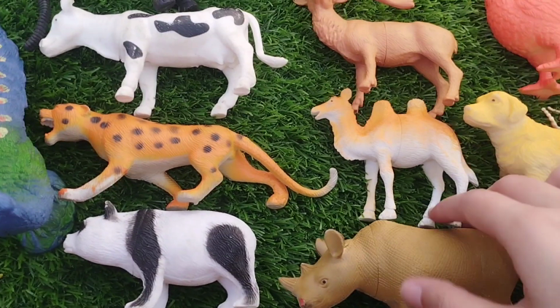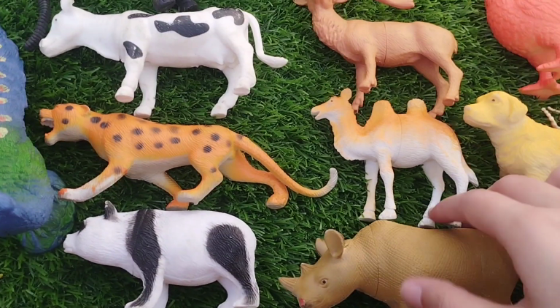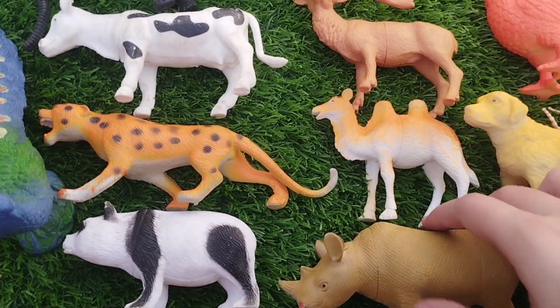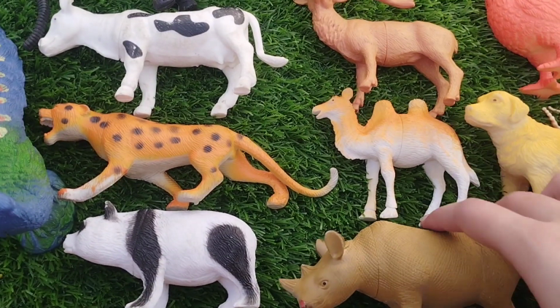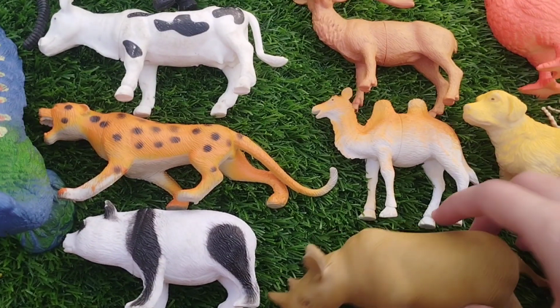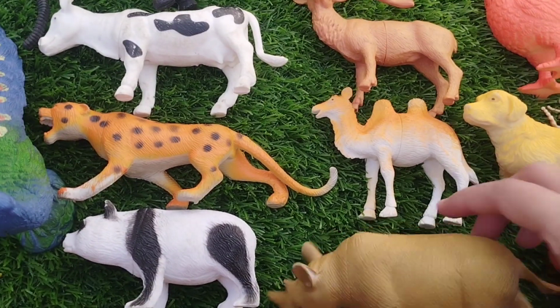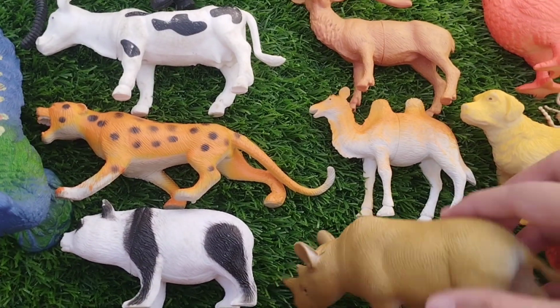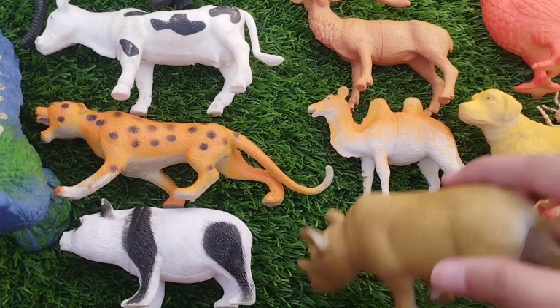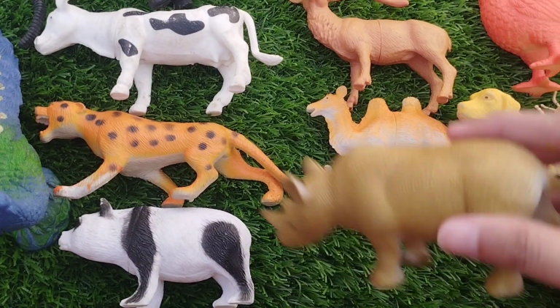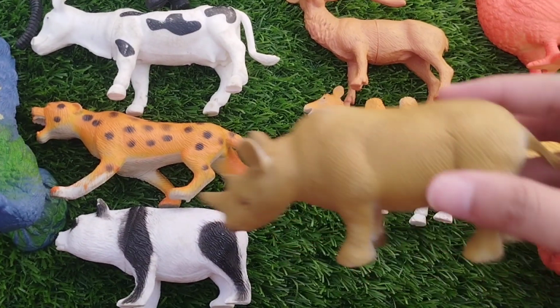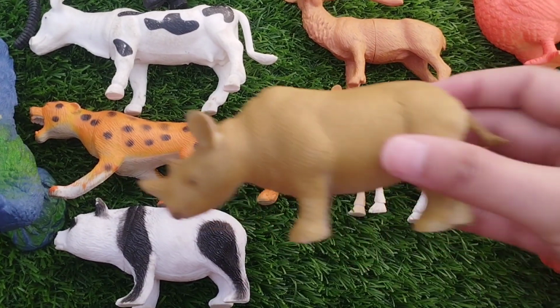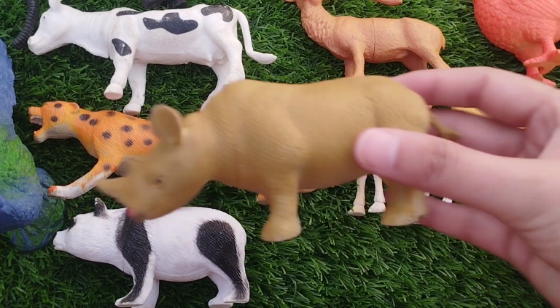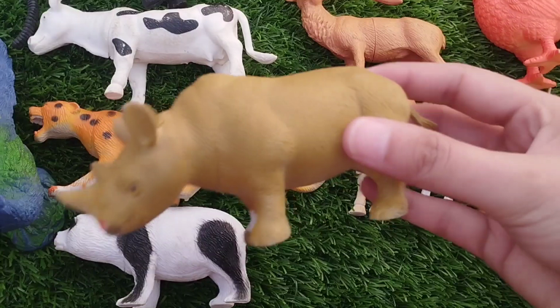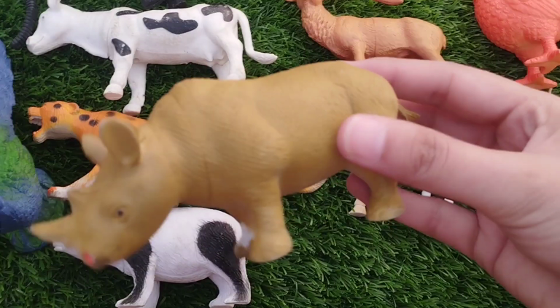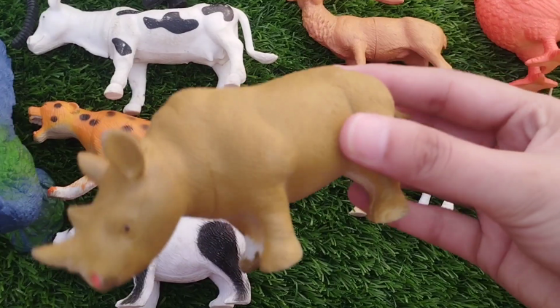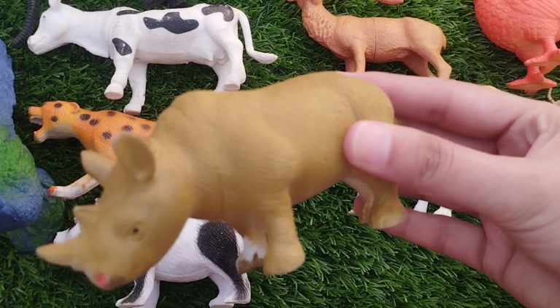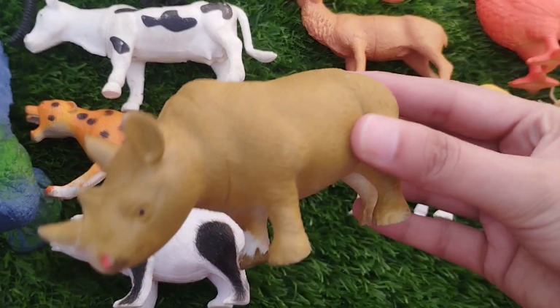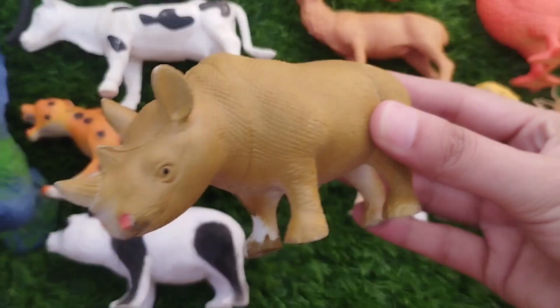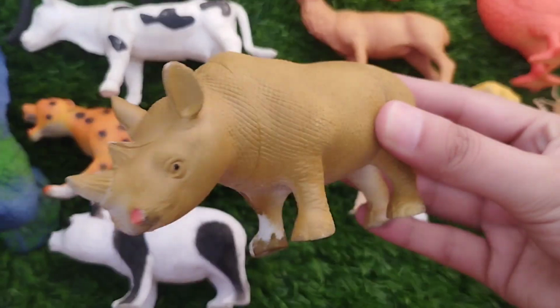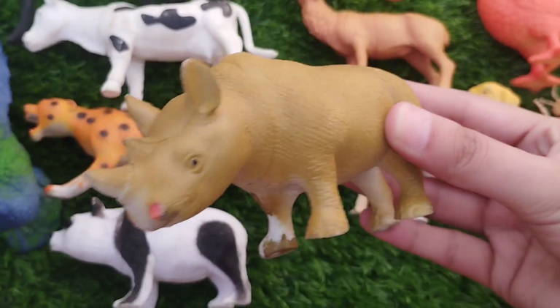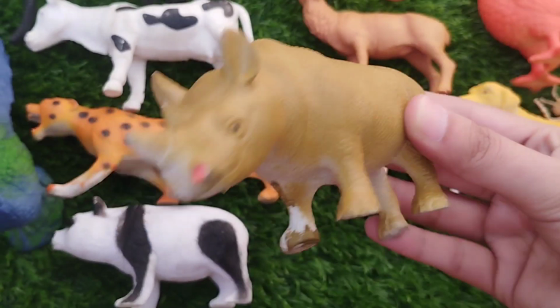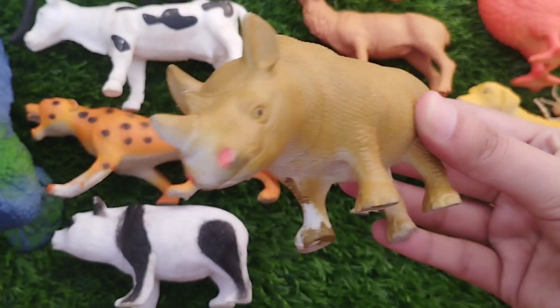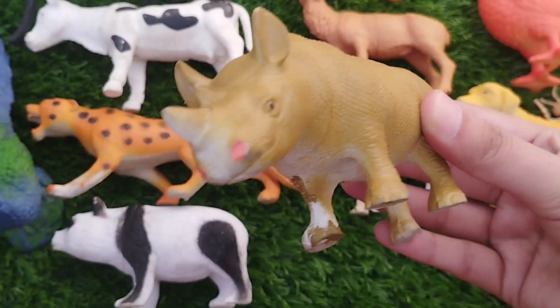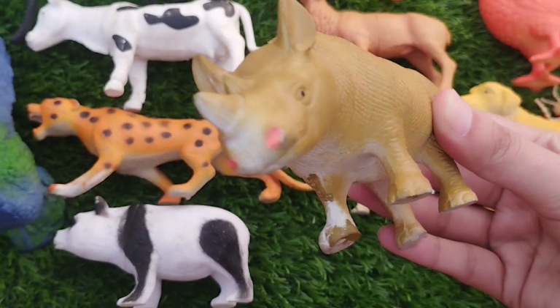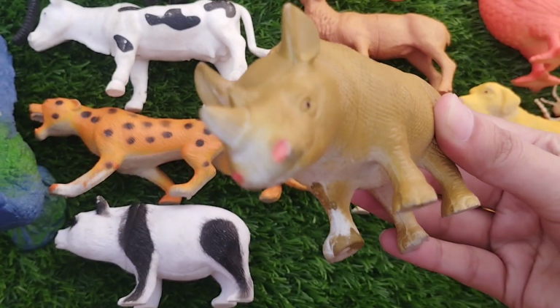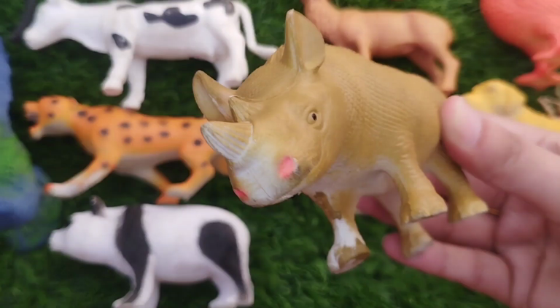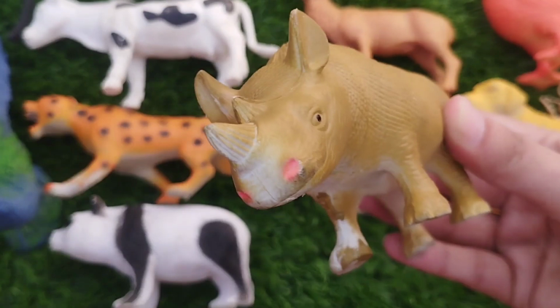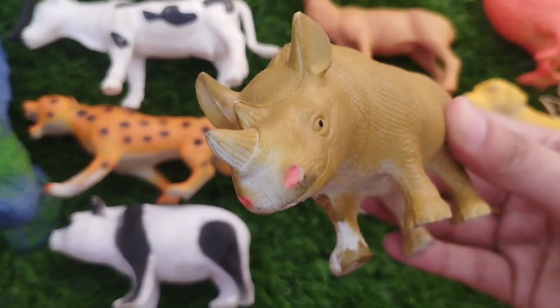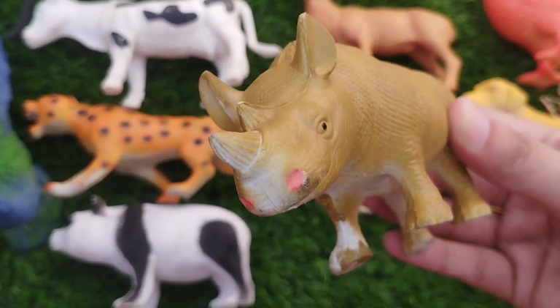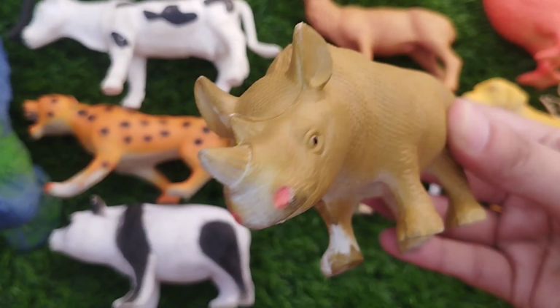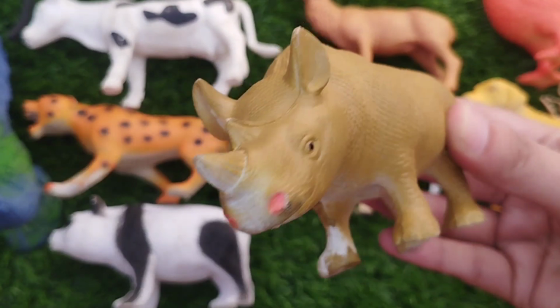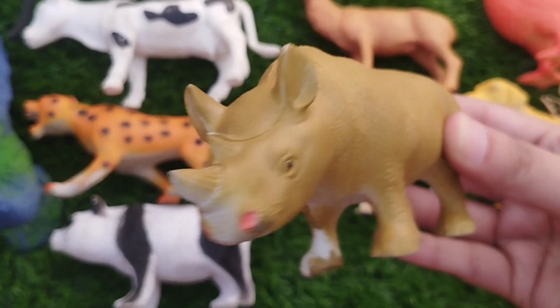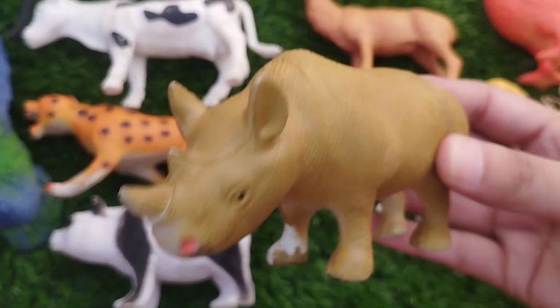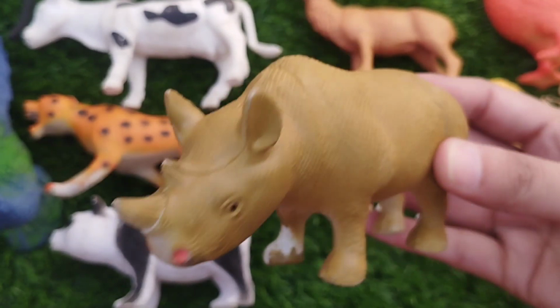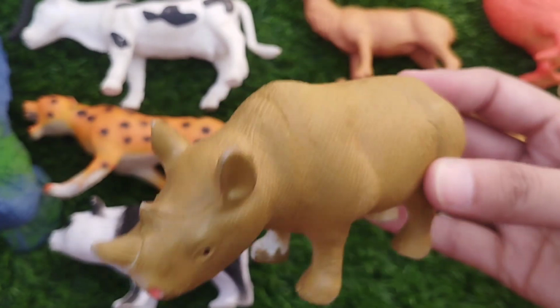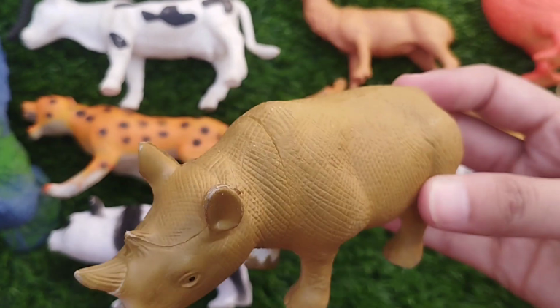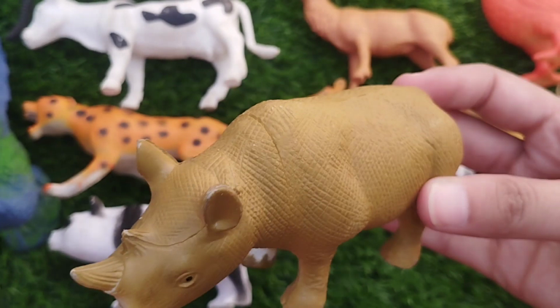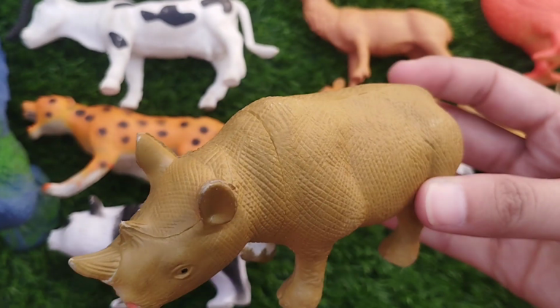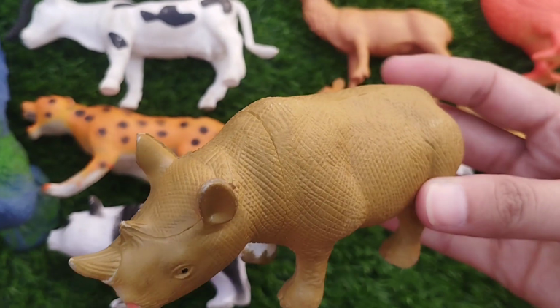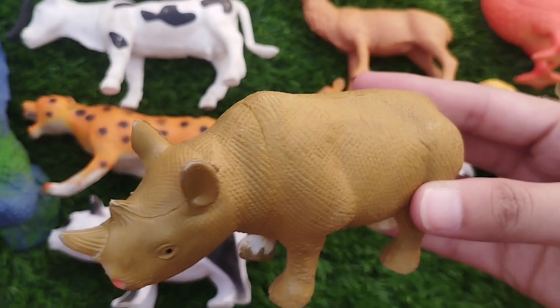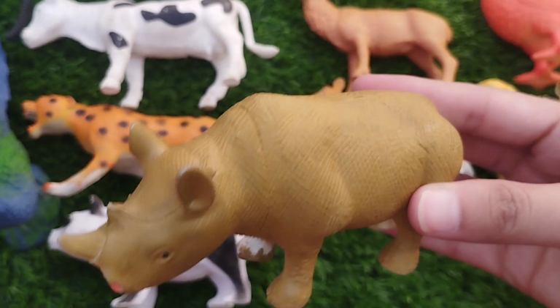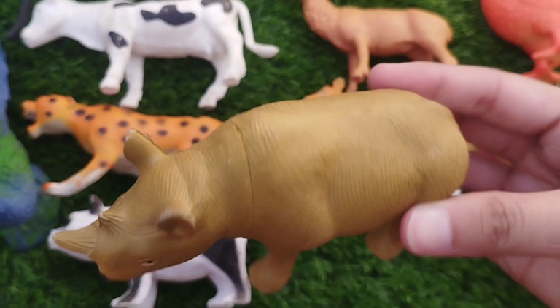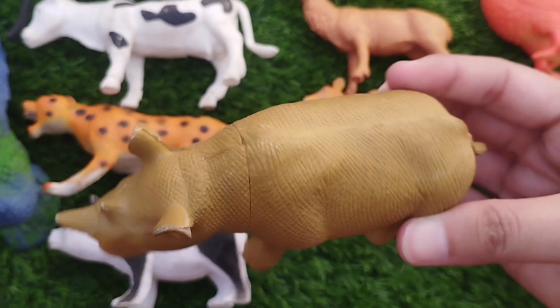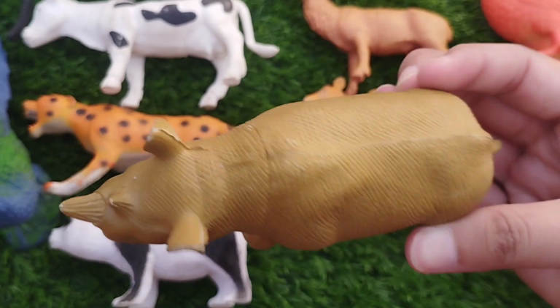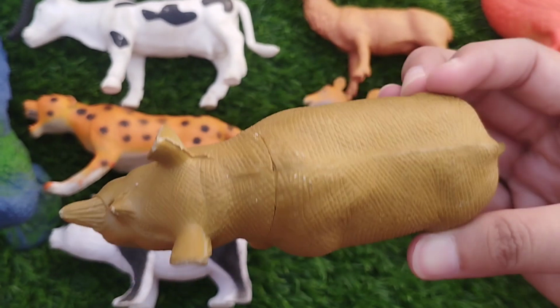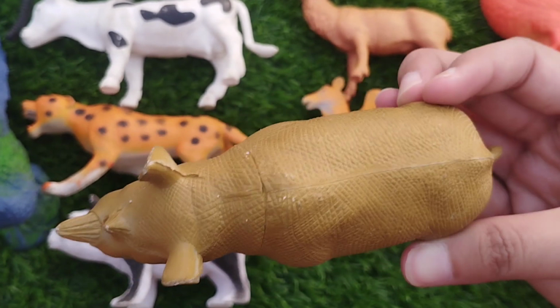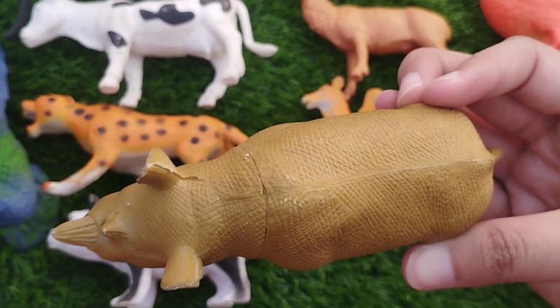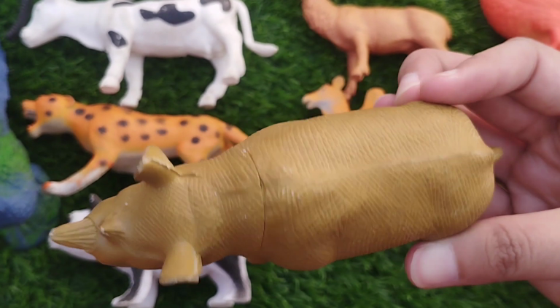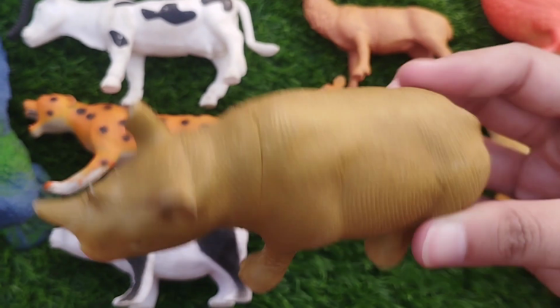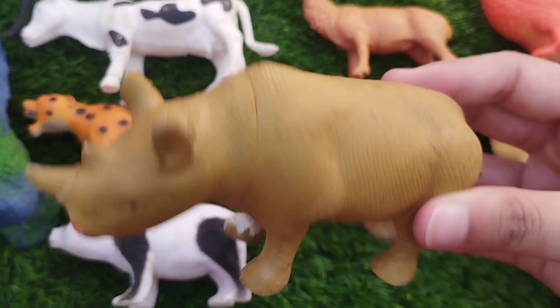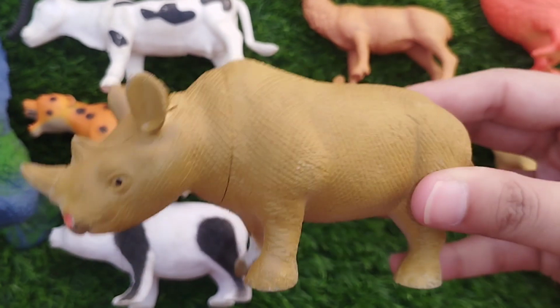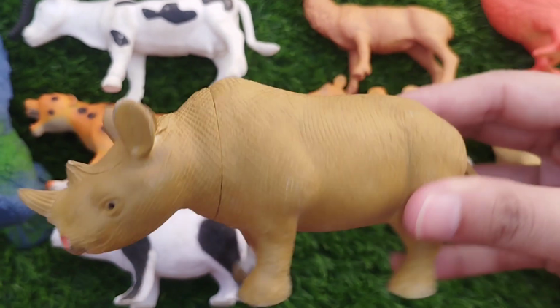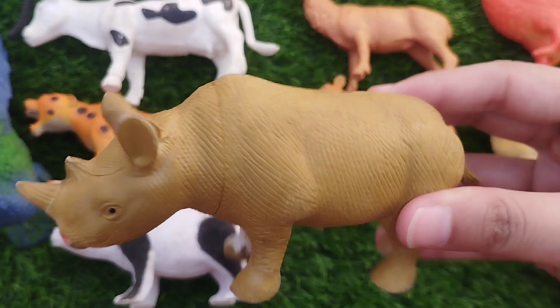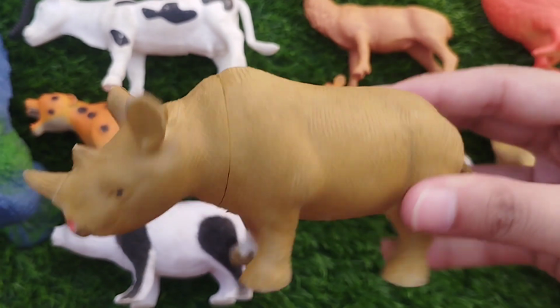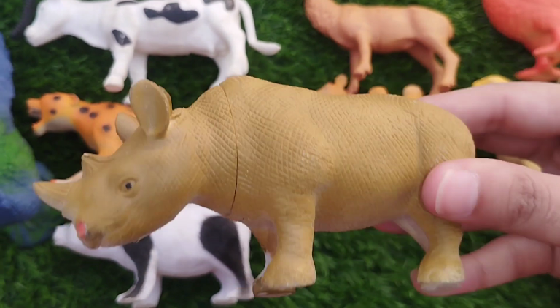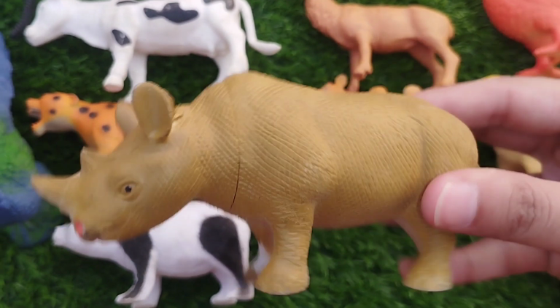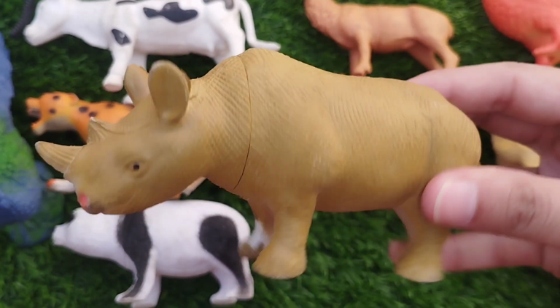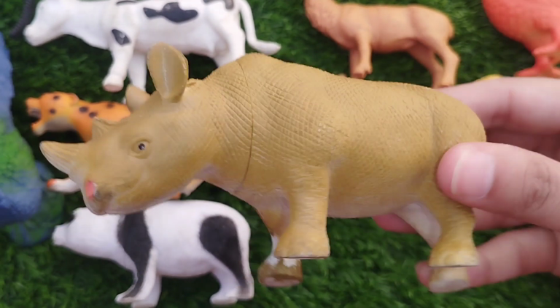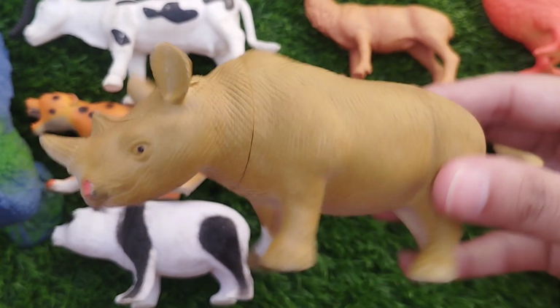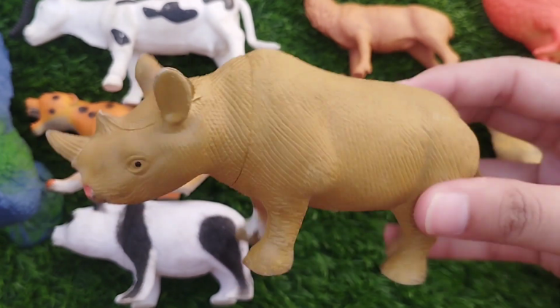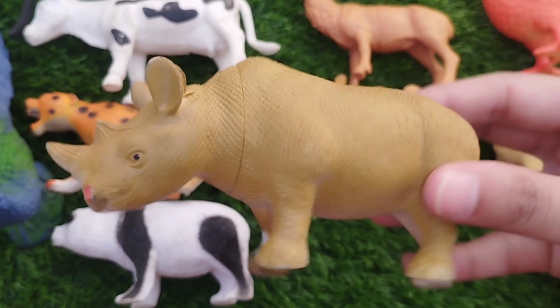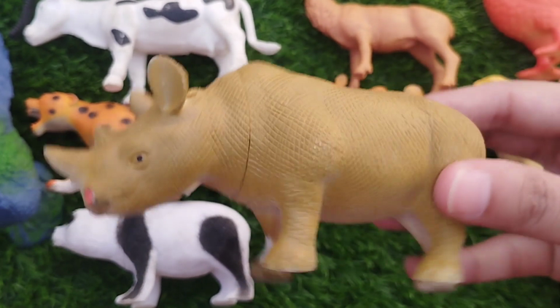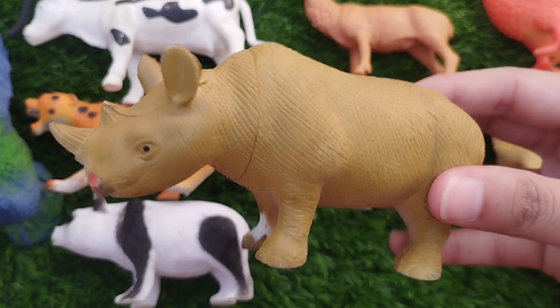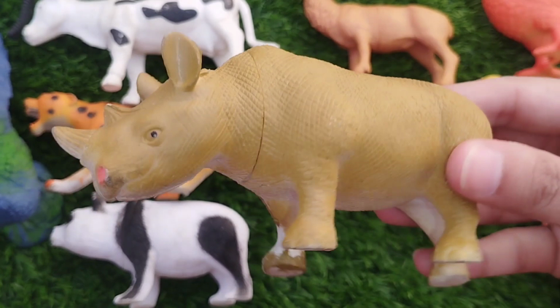The first one is a rhino. This is a rhino. R is for rhino.